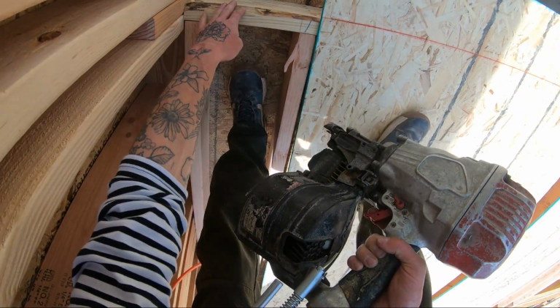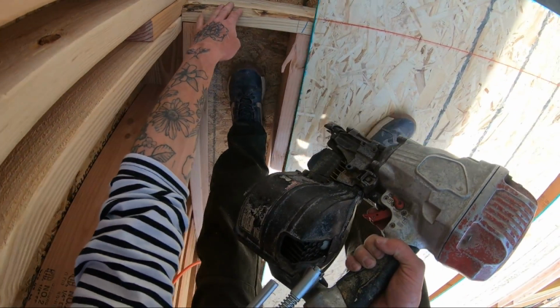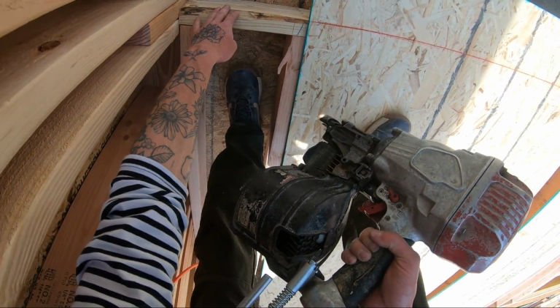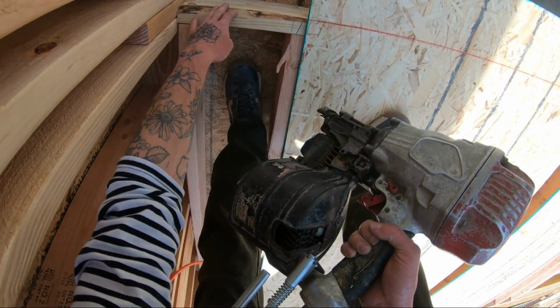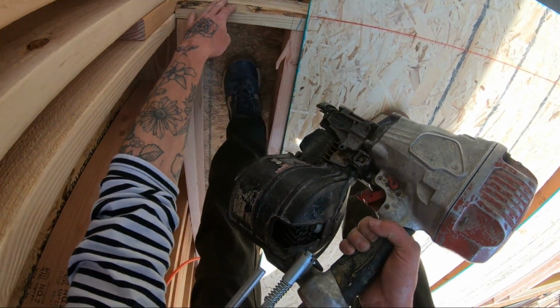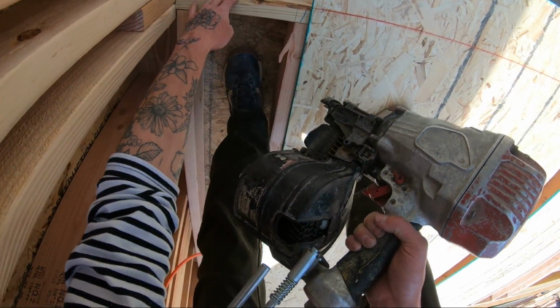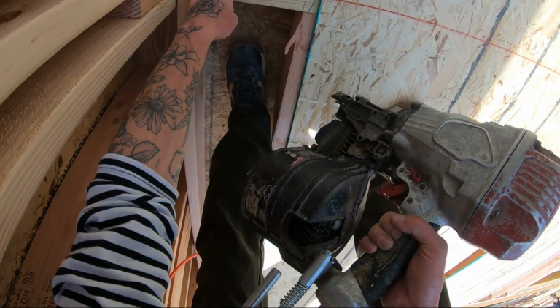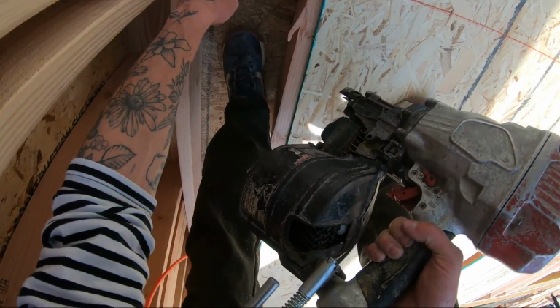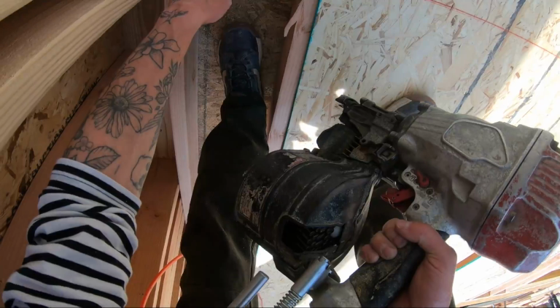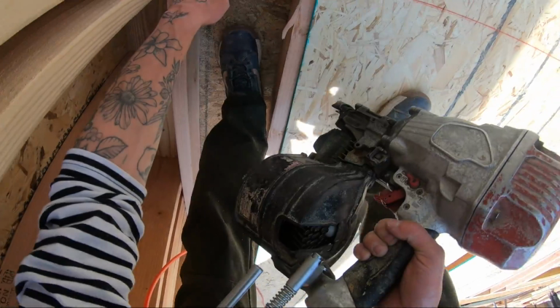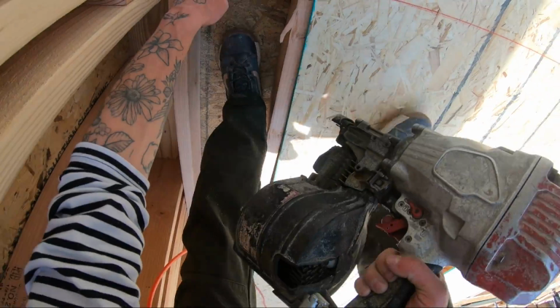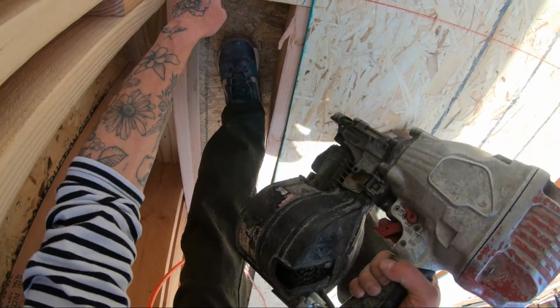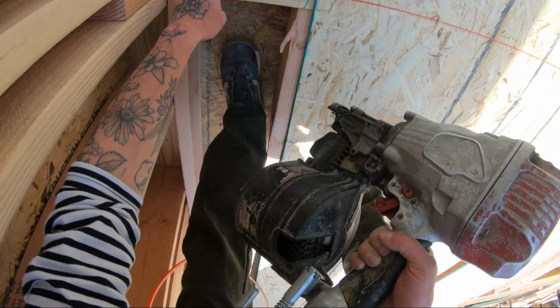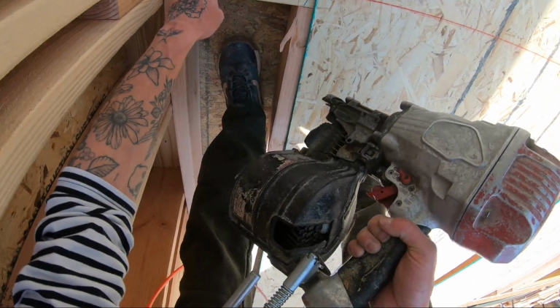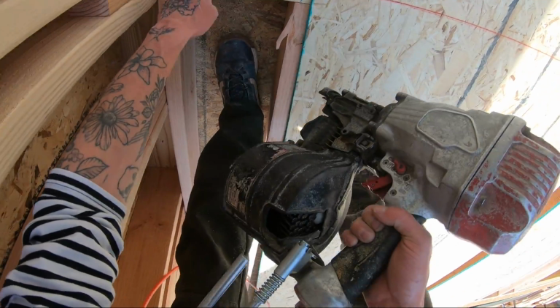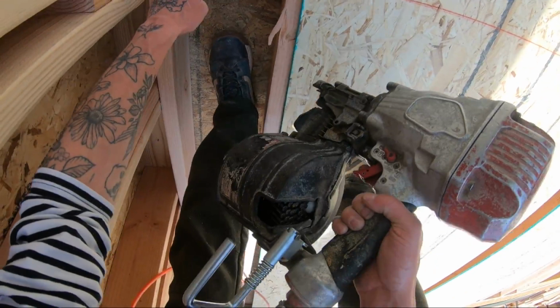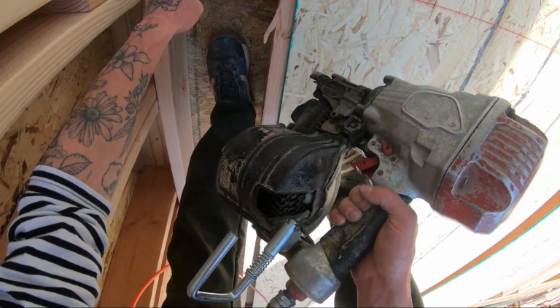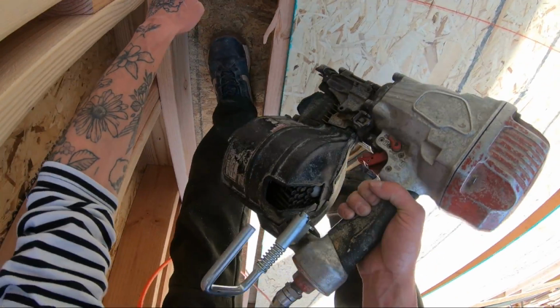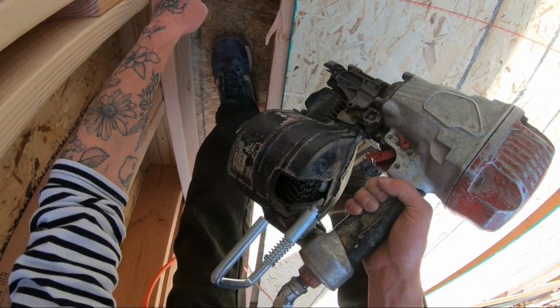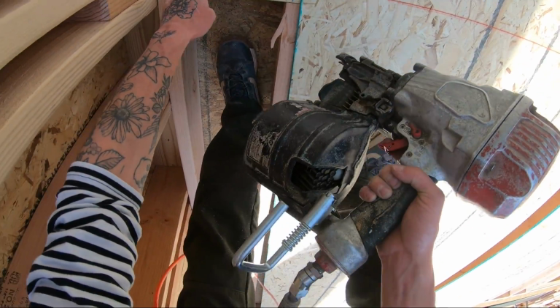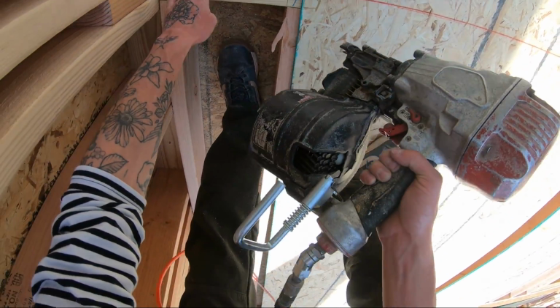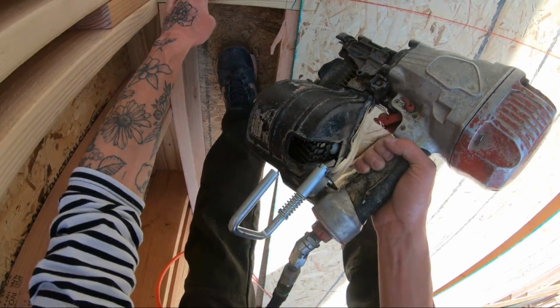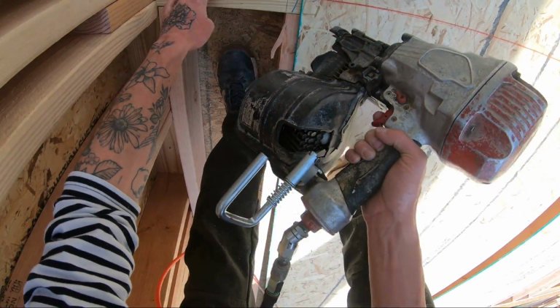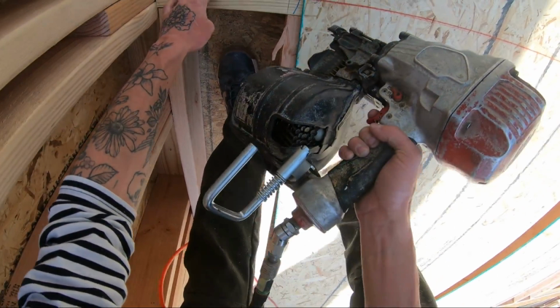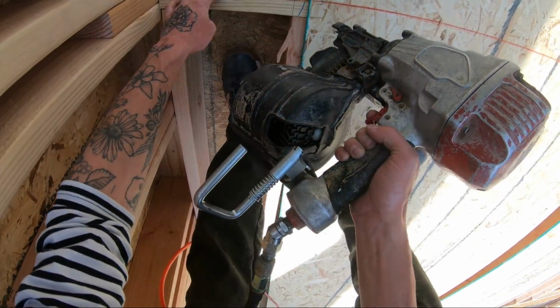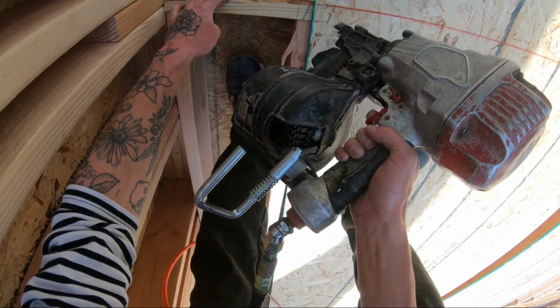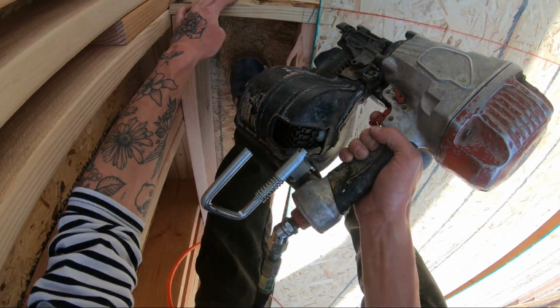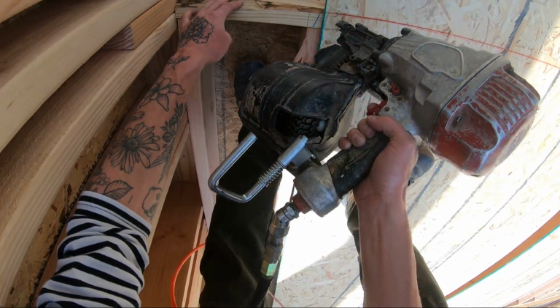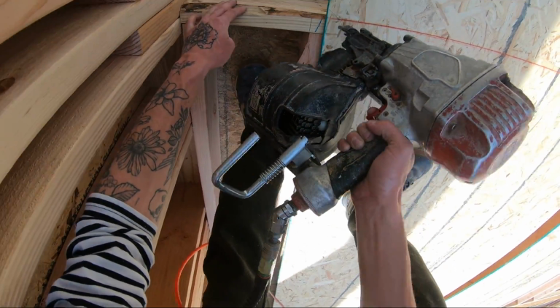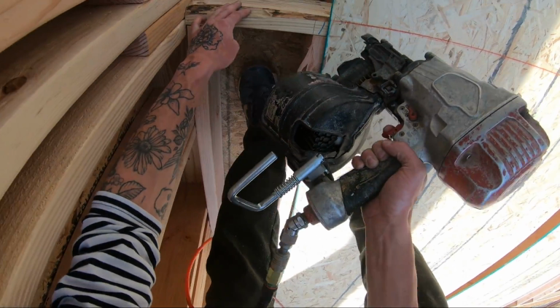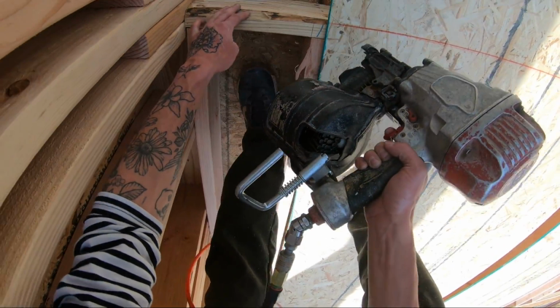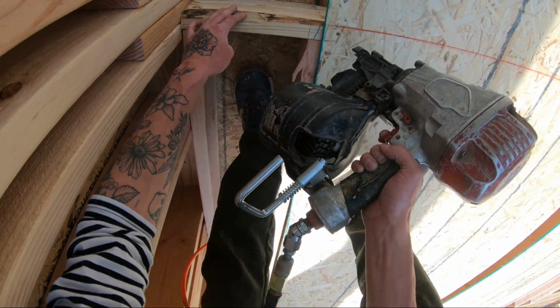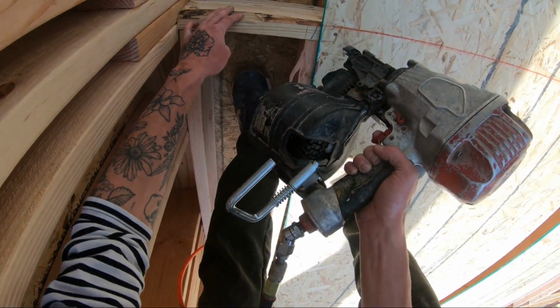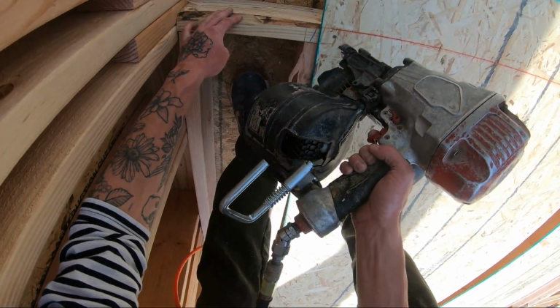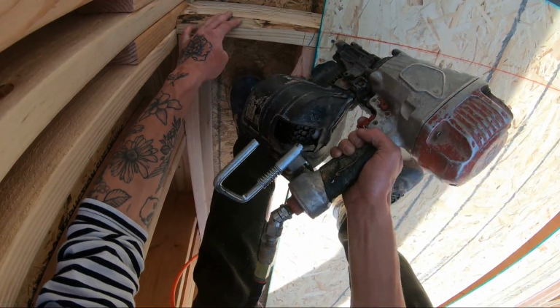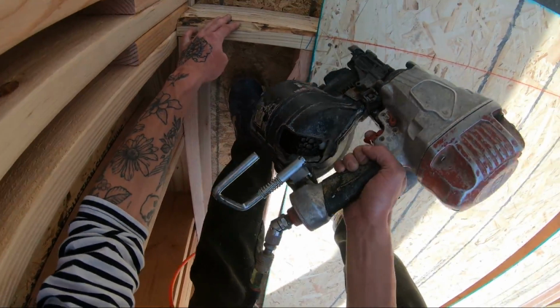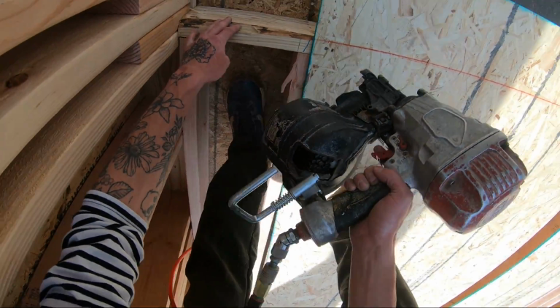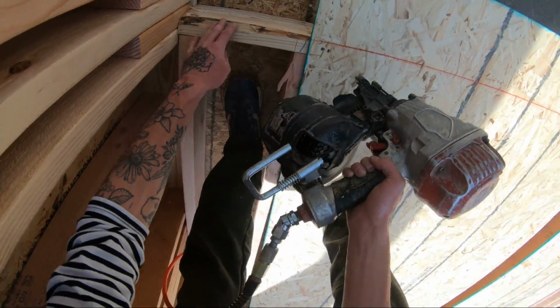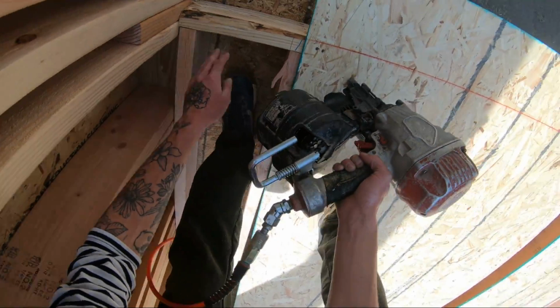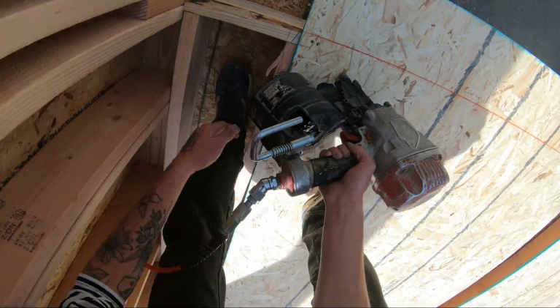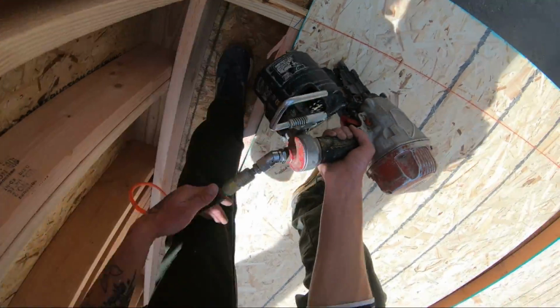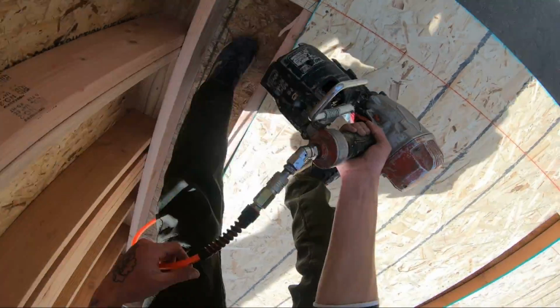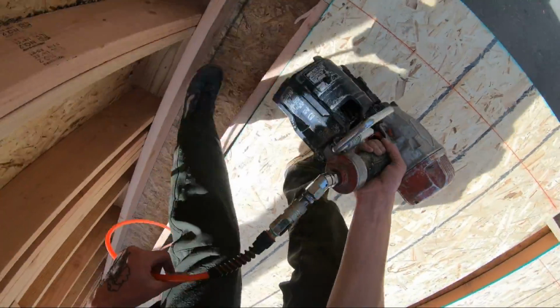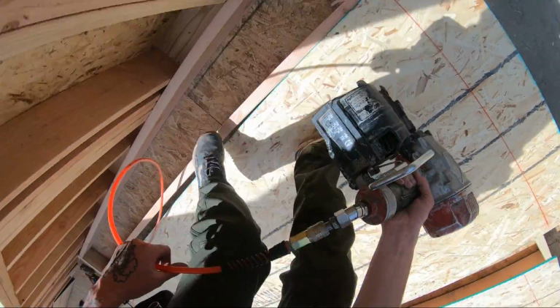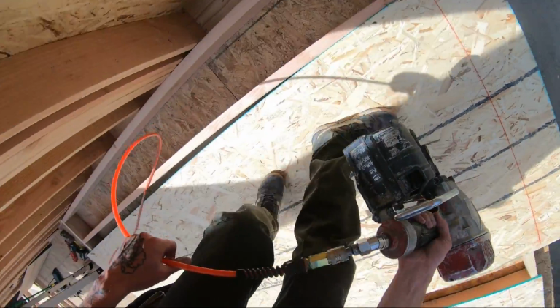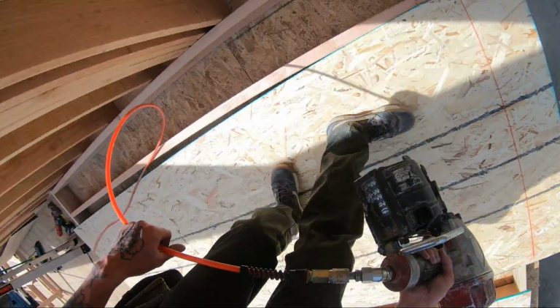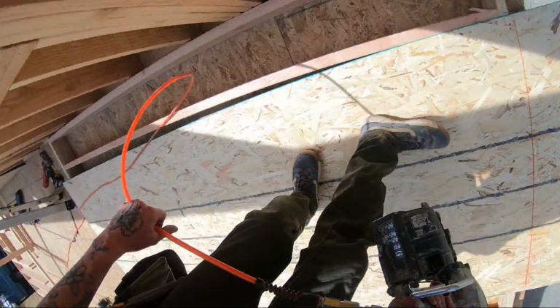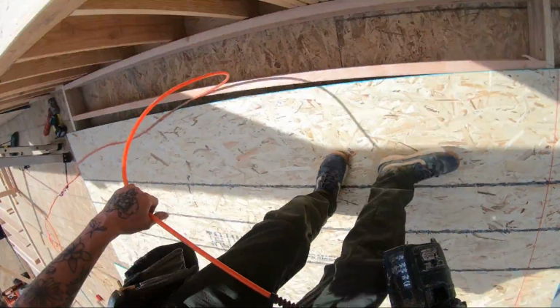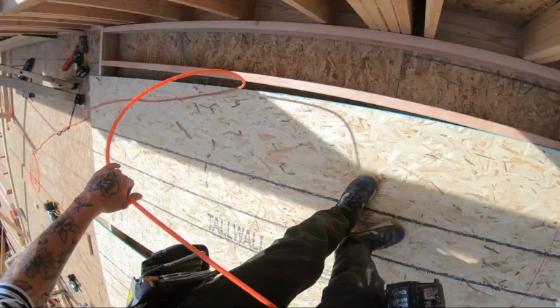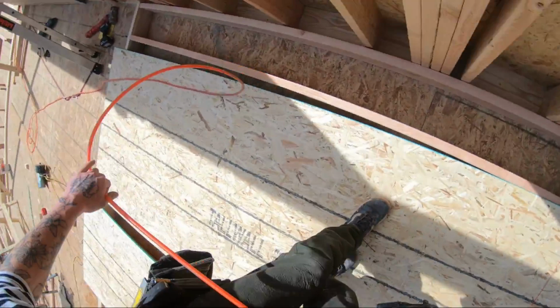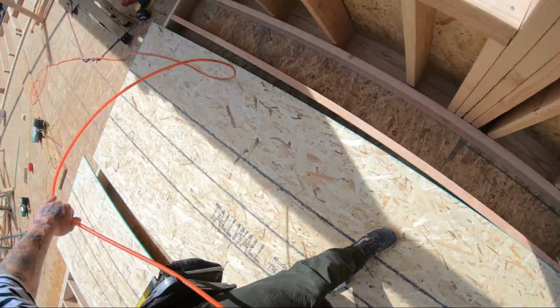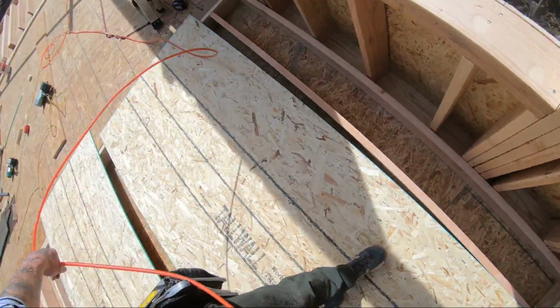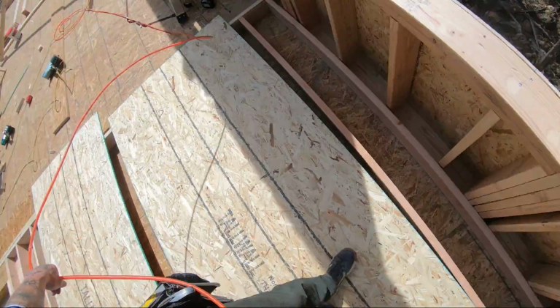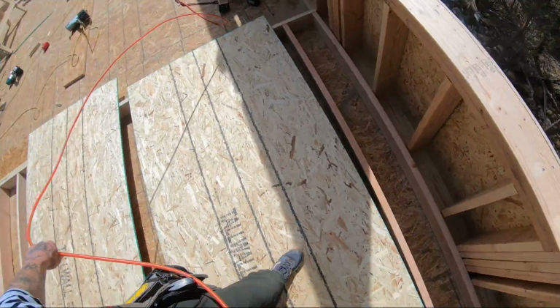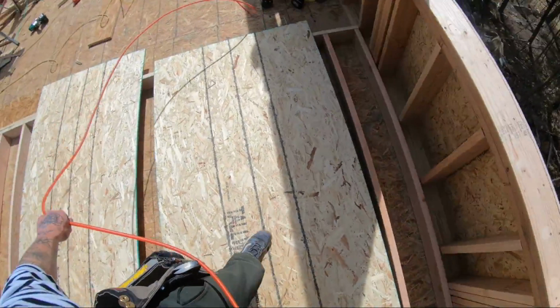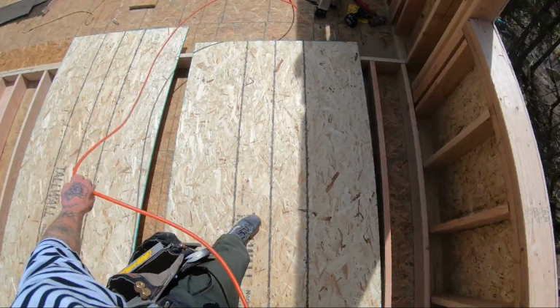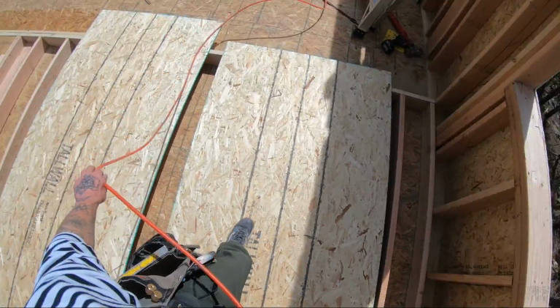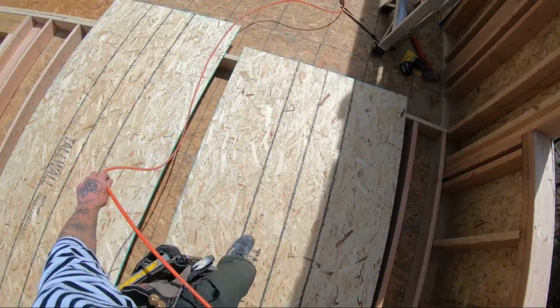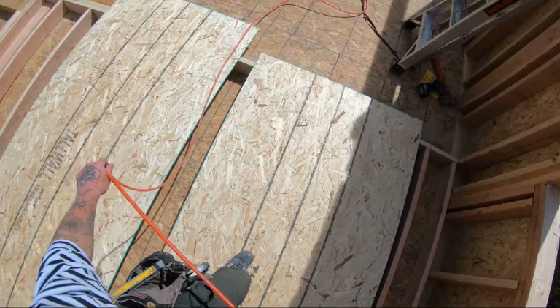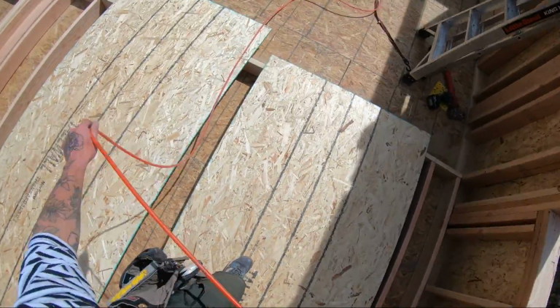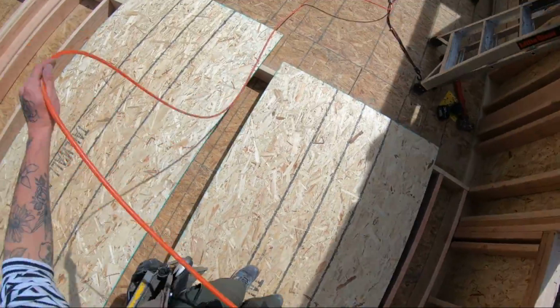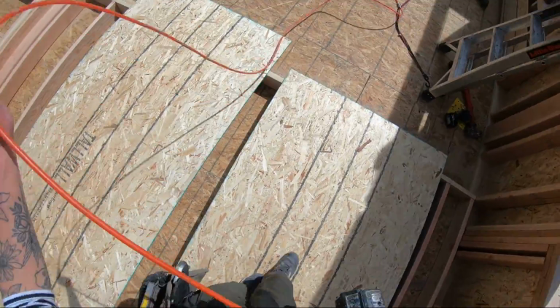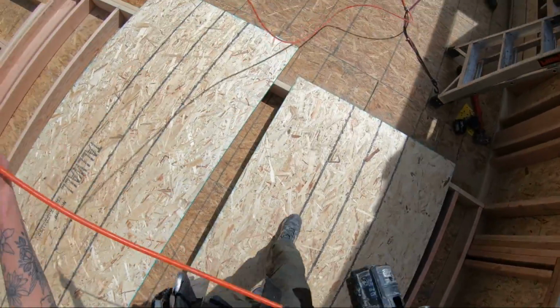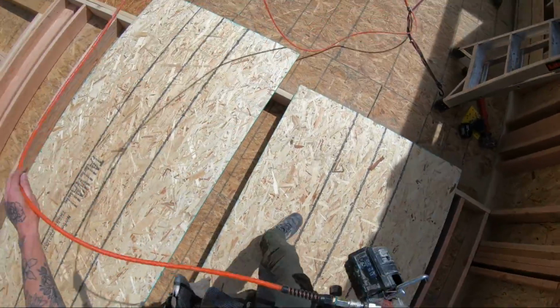We overhang our sheets here too, so they break in the middle of our rim joist and get a really good tie-in, tying the top and the bottom floors together.